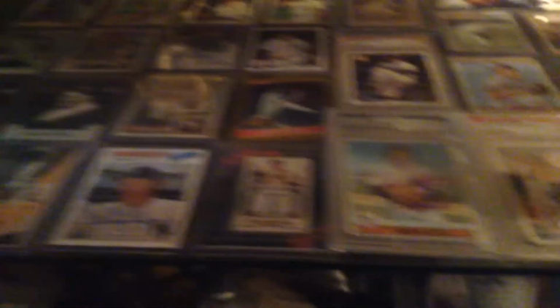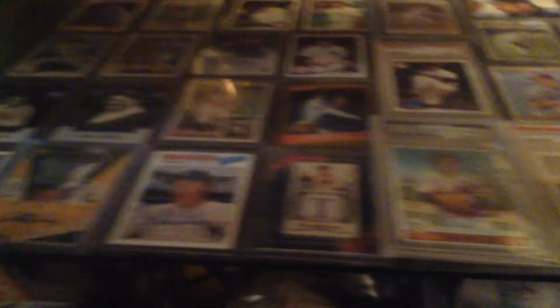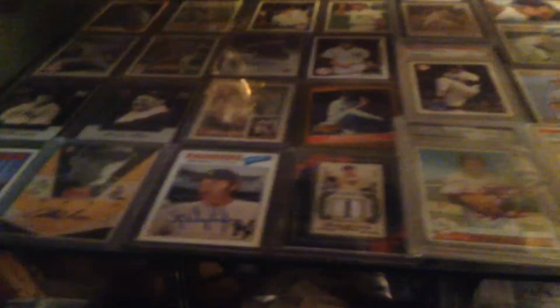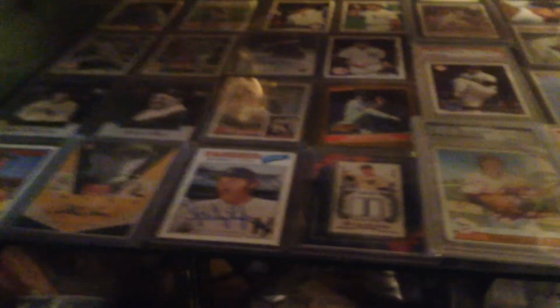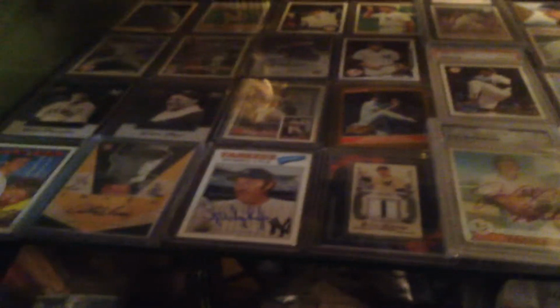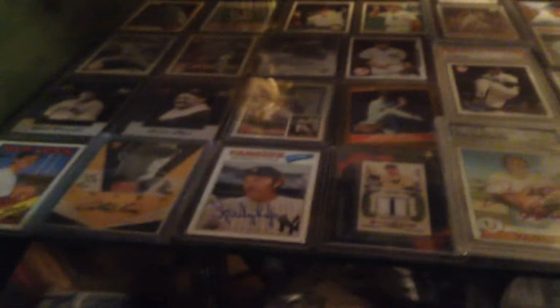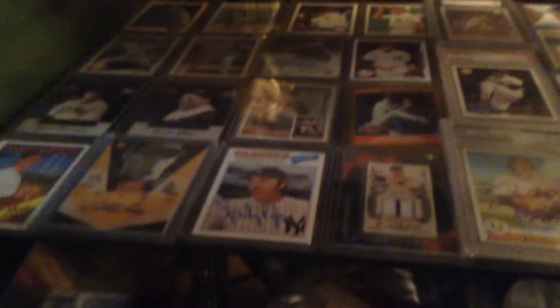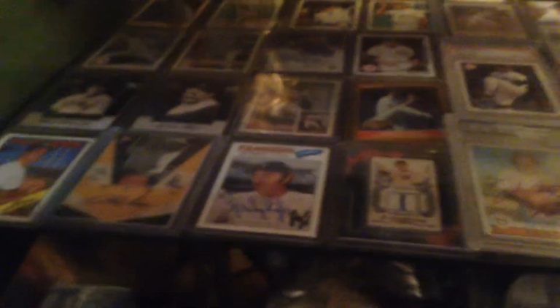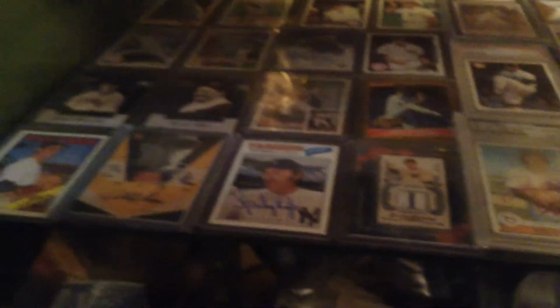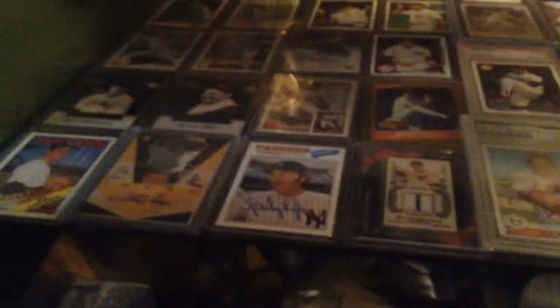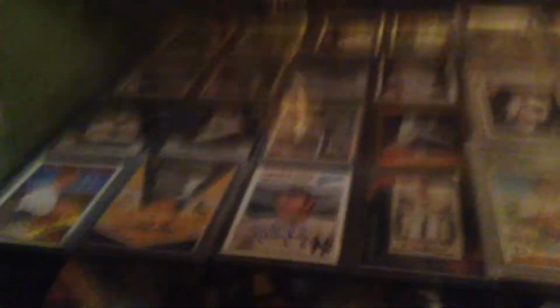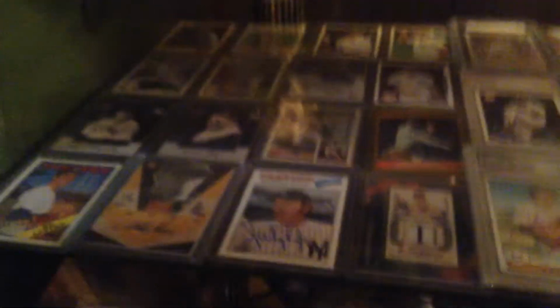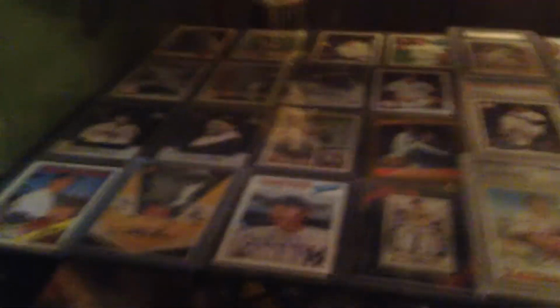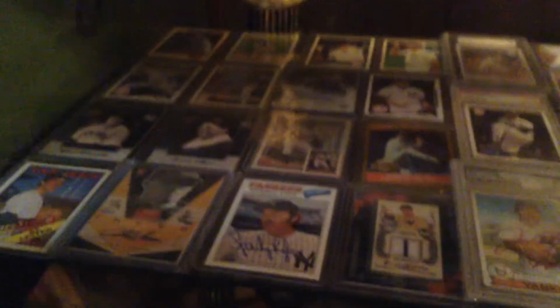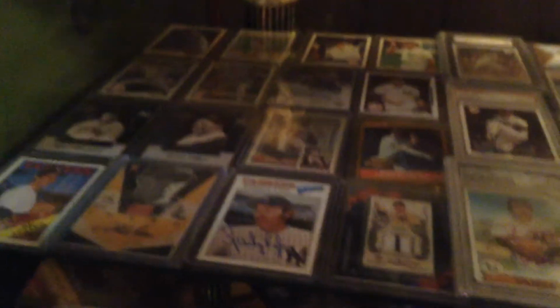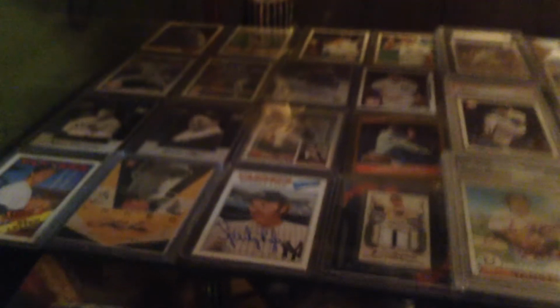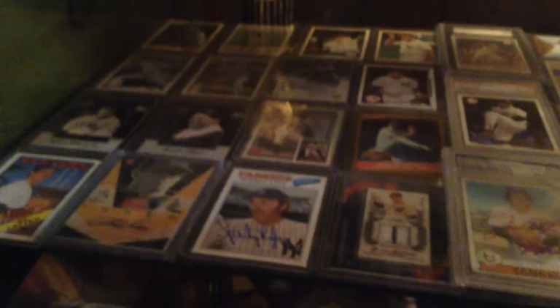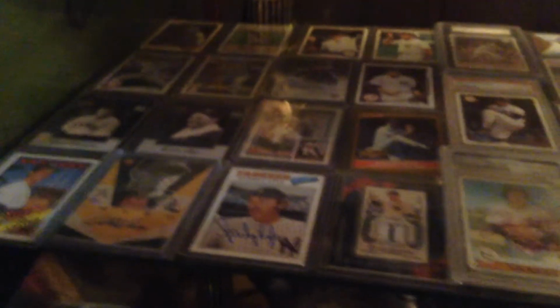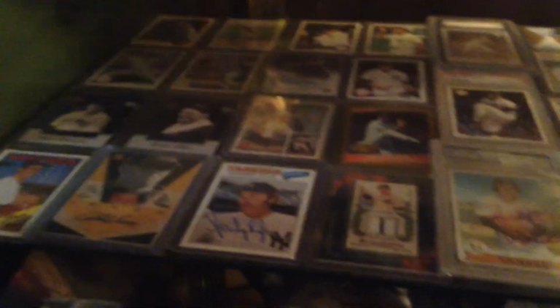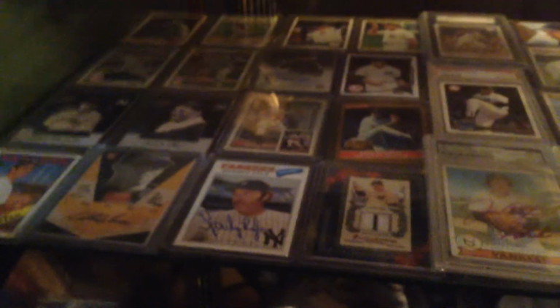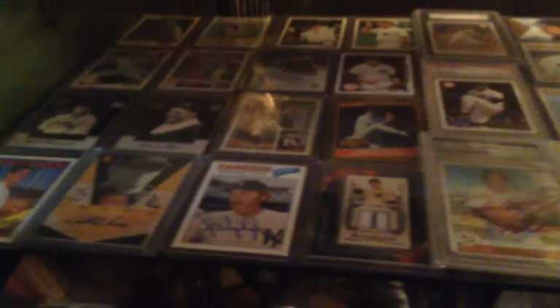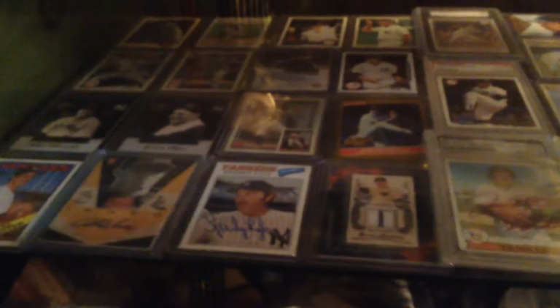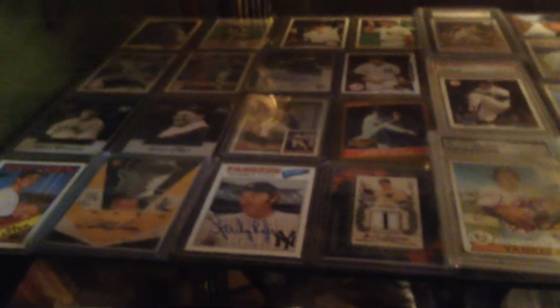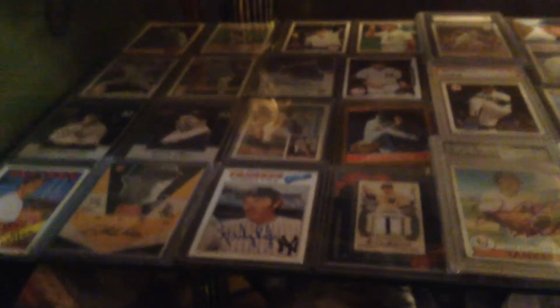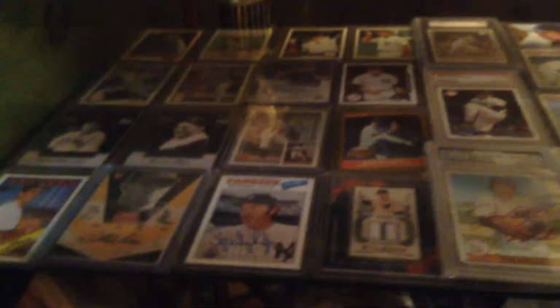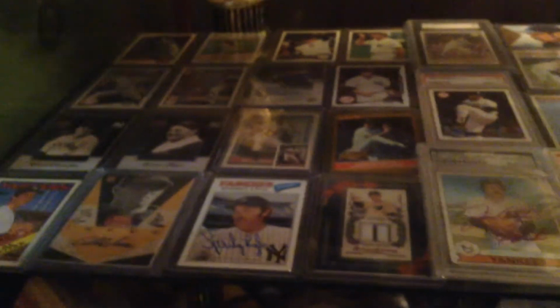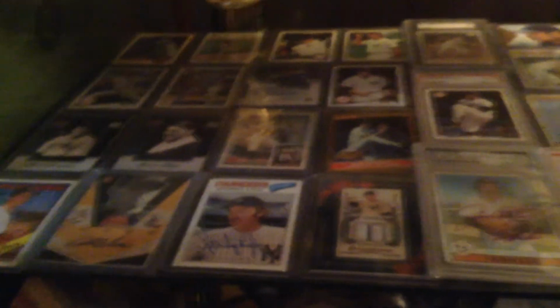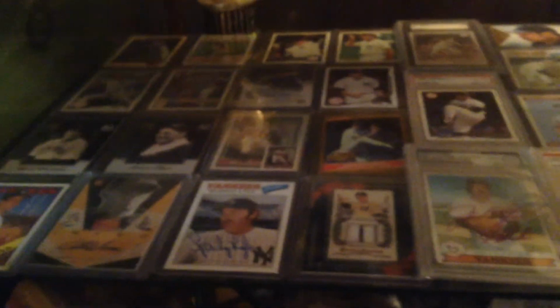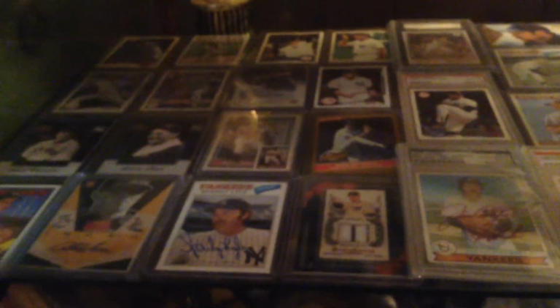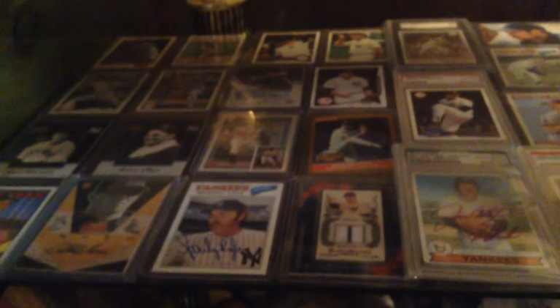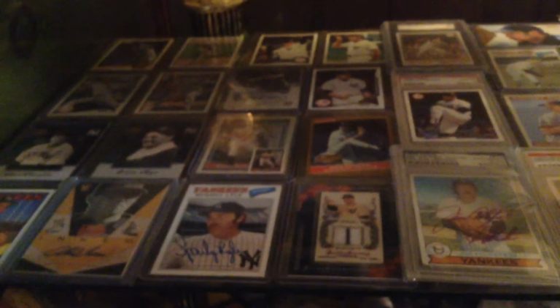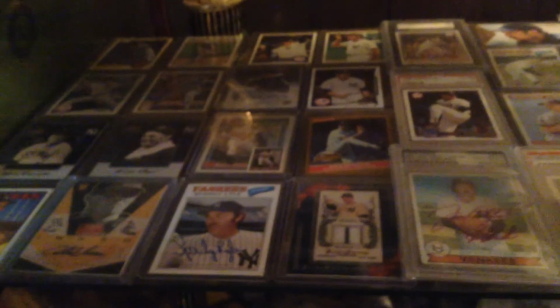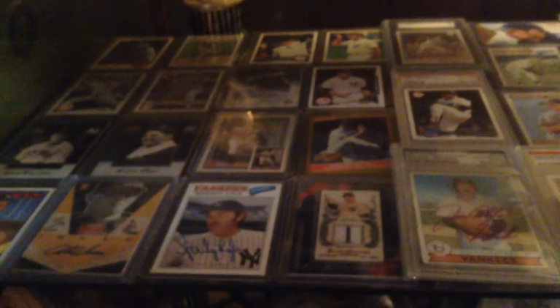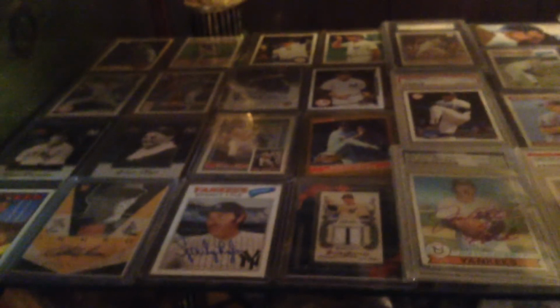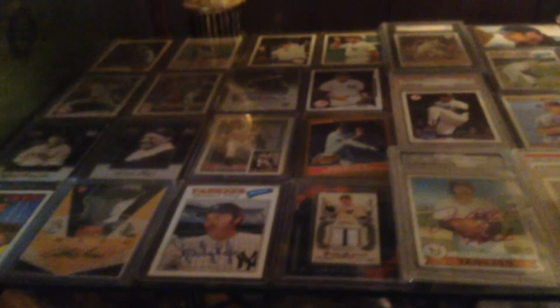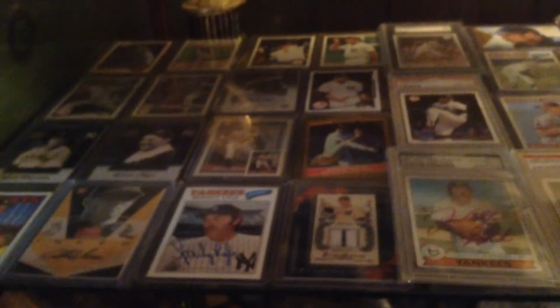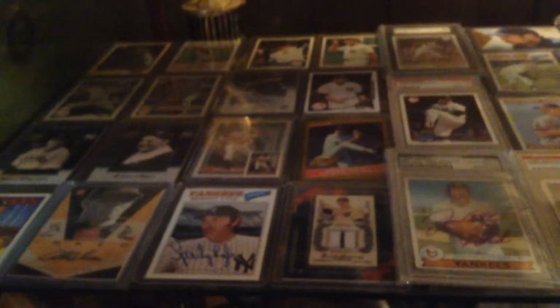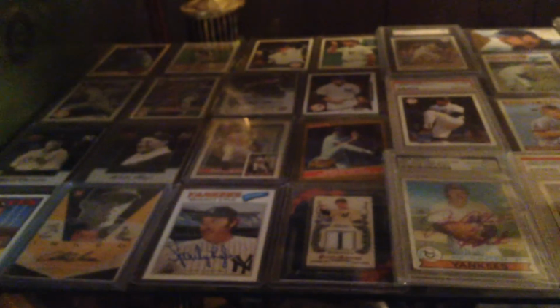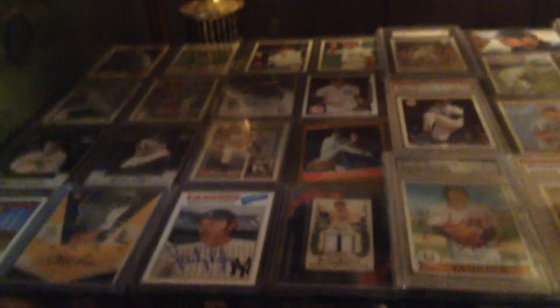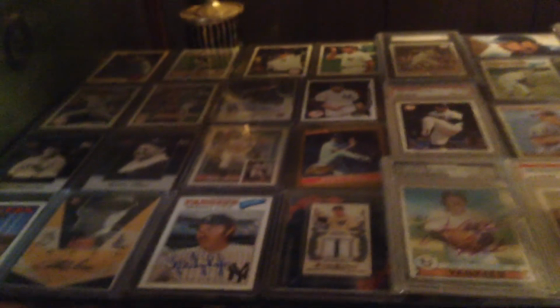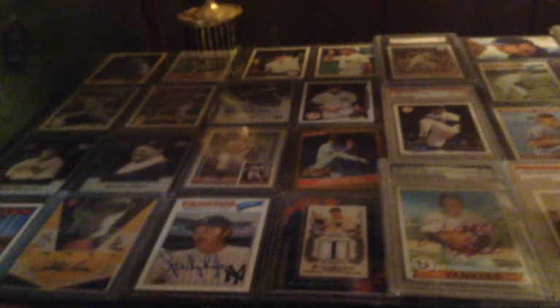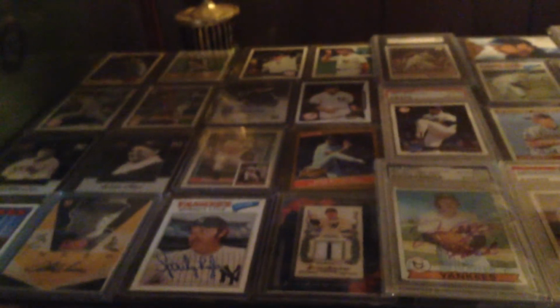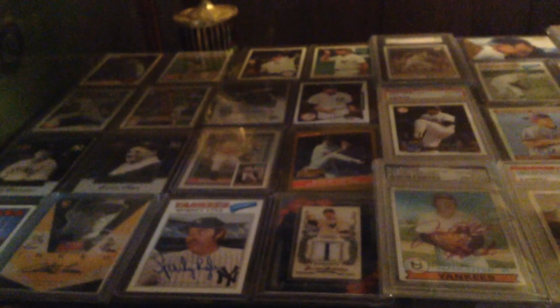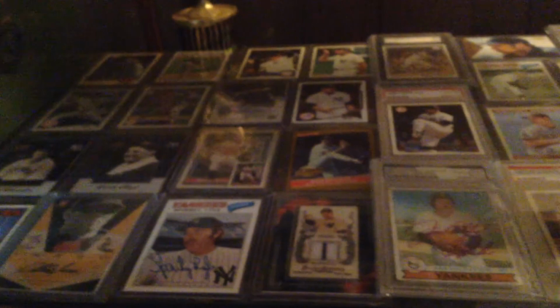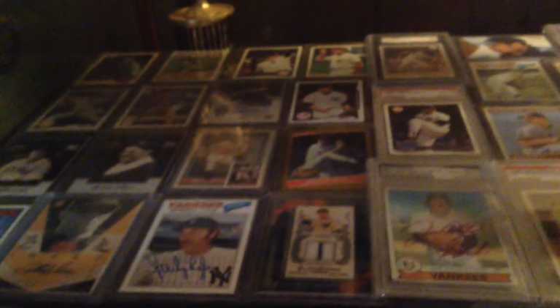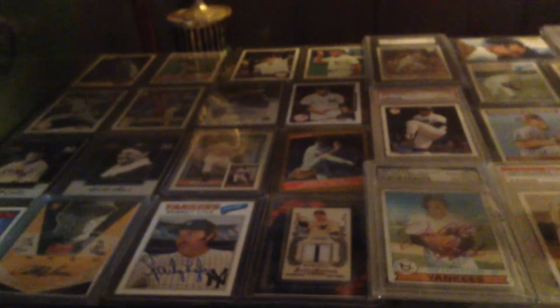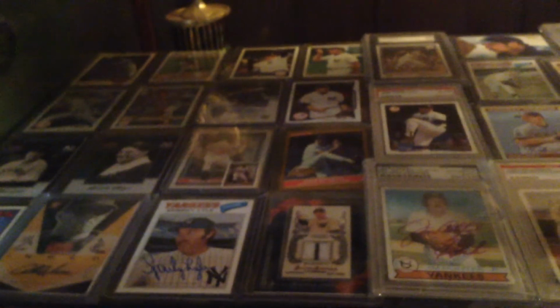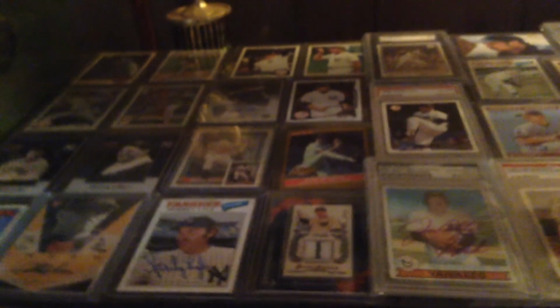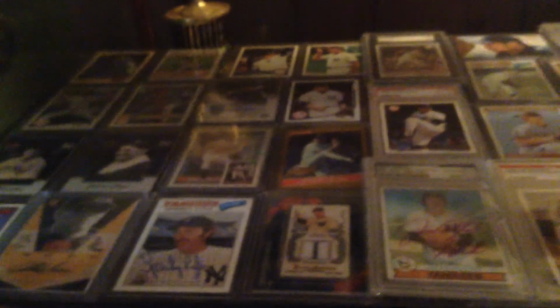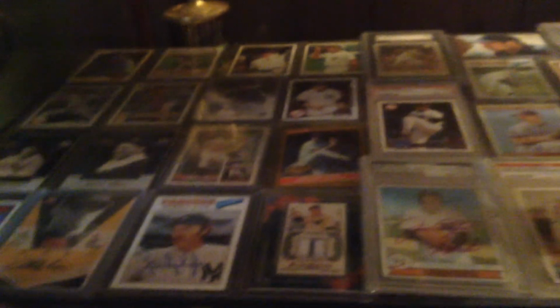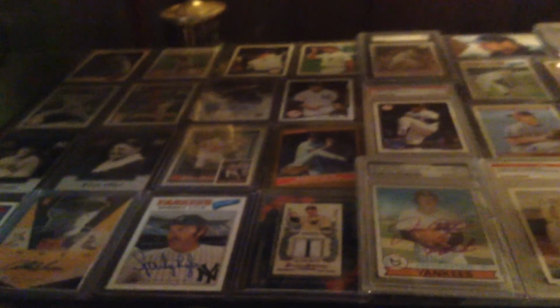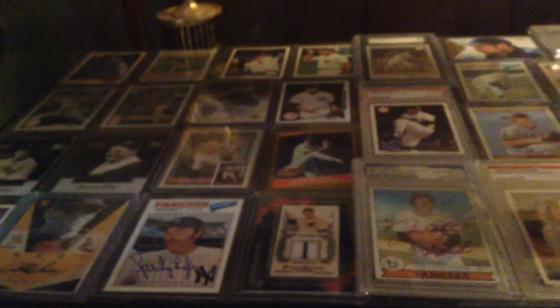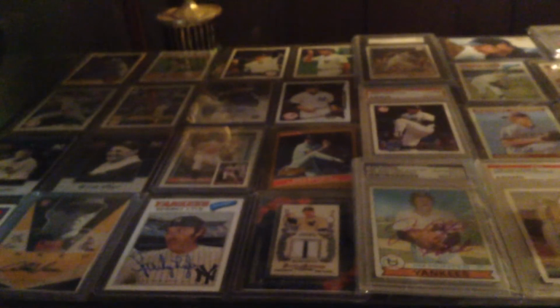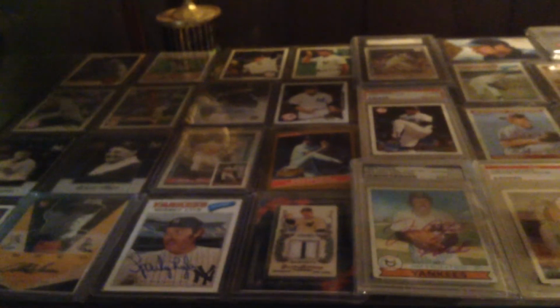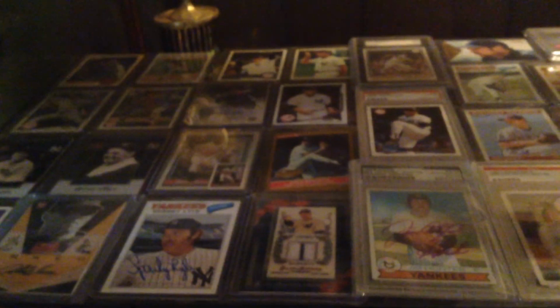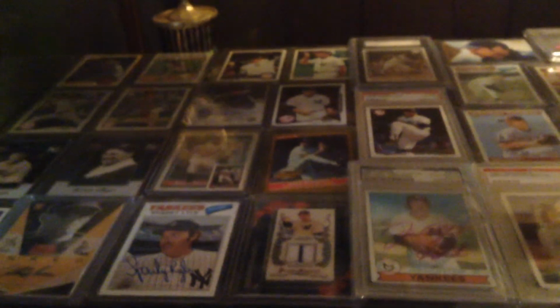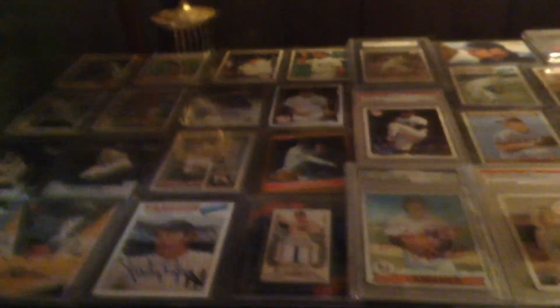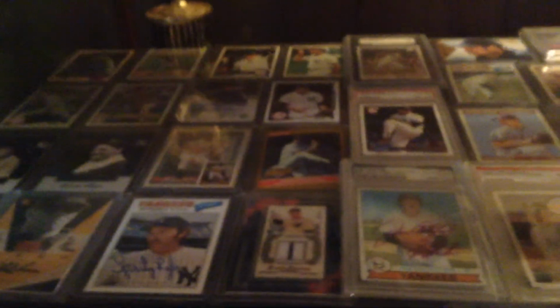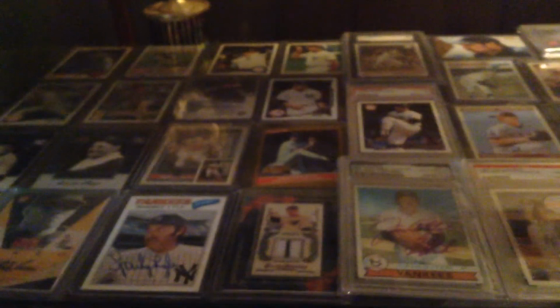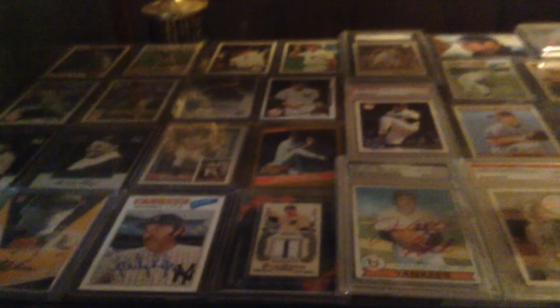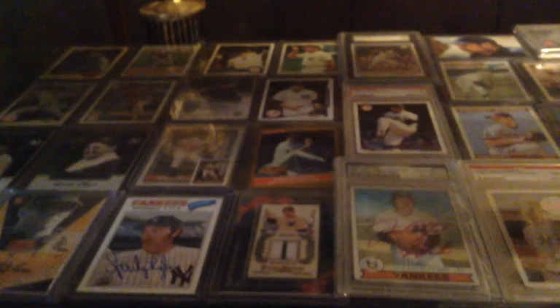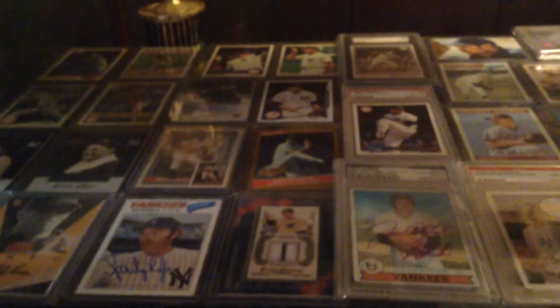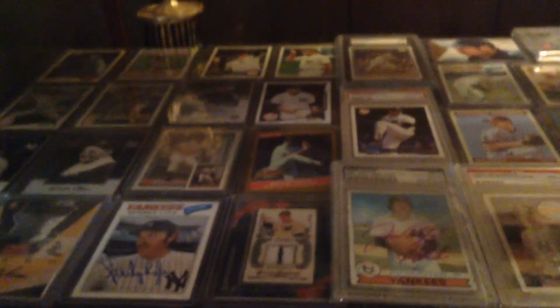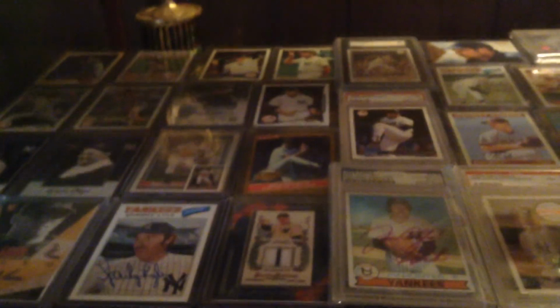Alright y'all, thanks for looking at my cards. Leave a comment below if you like them — piss off if you don't.